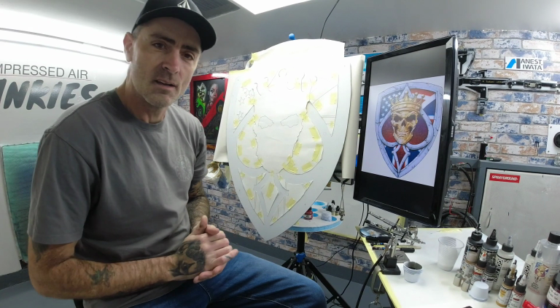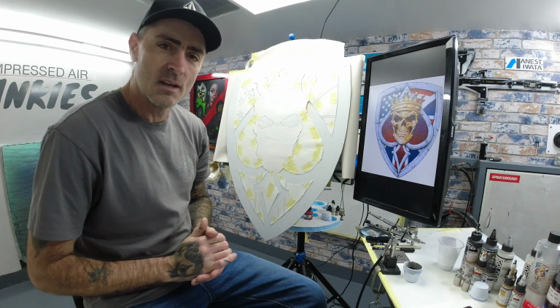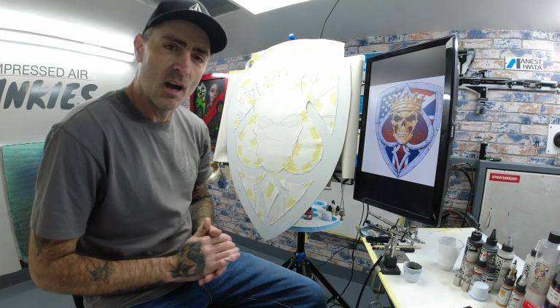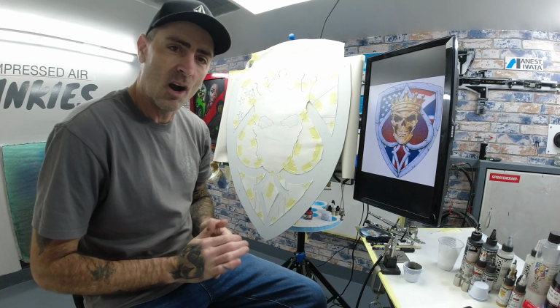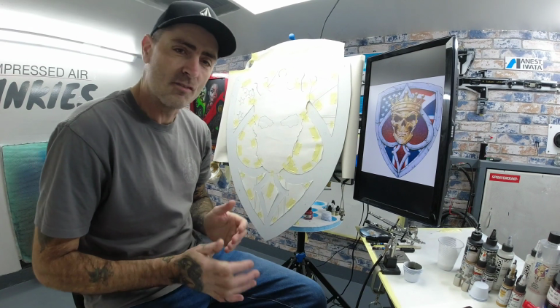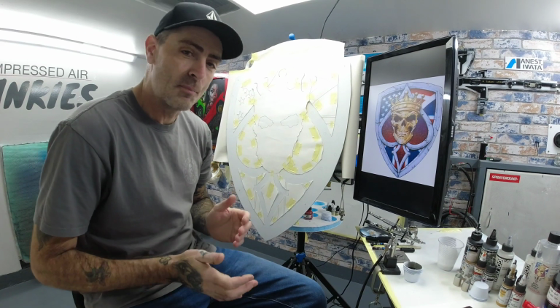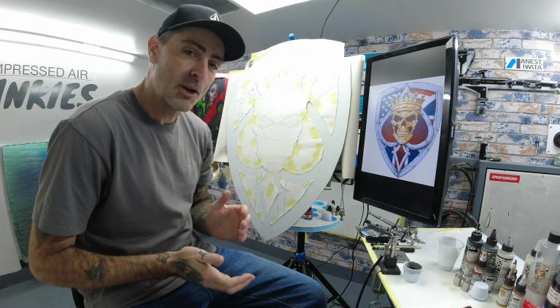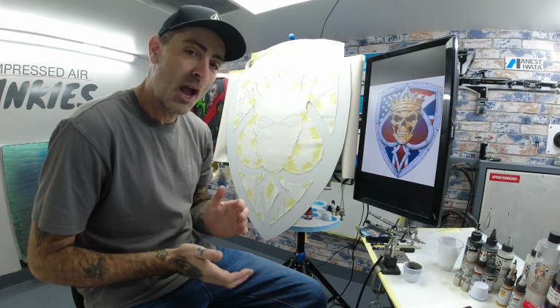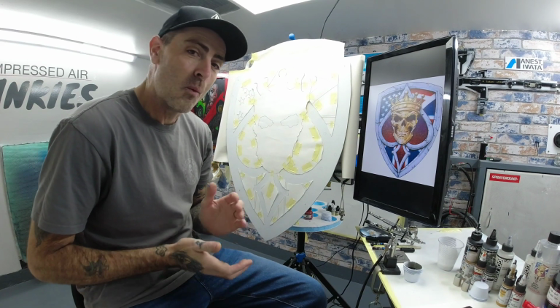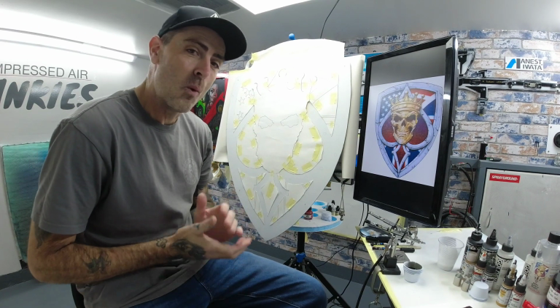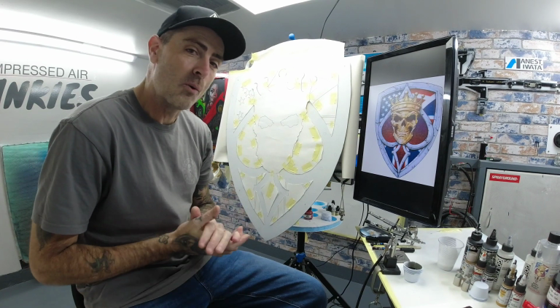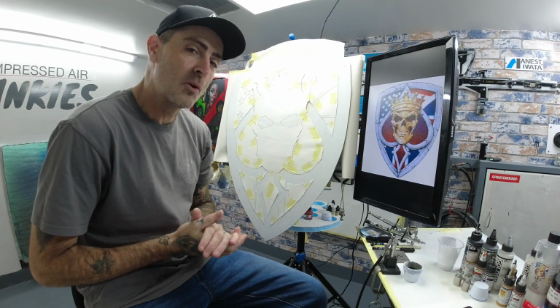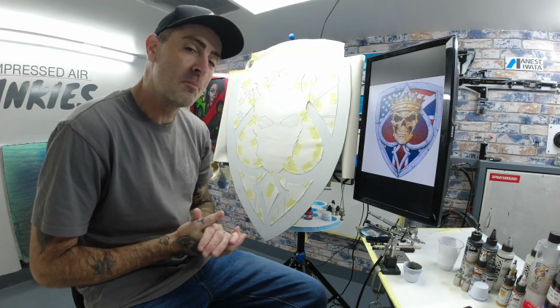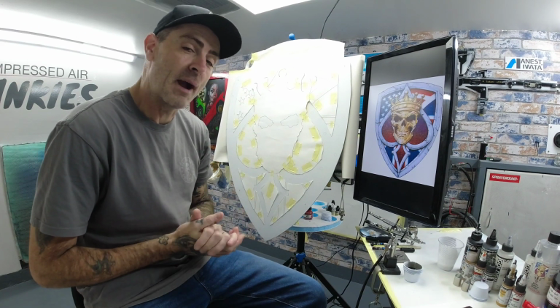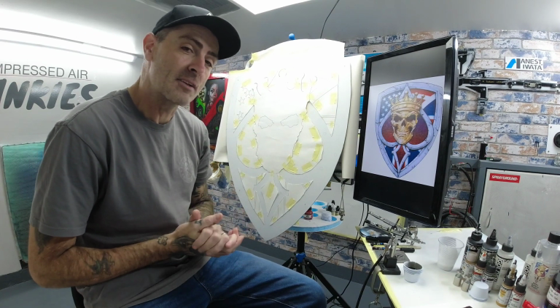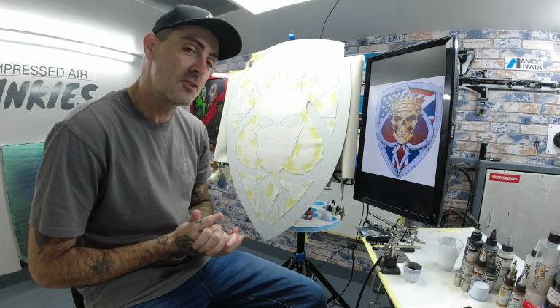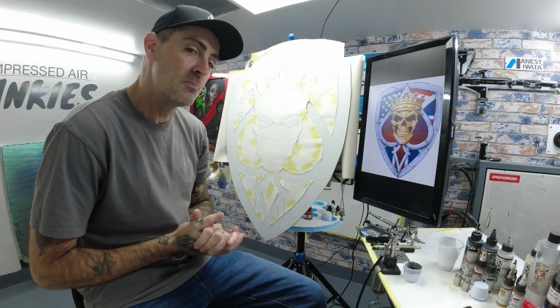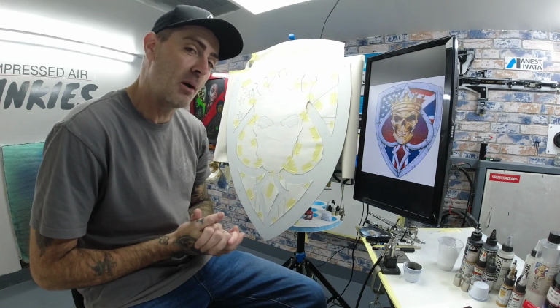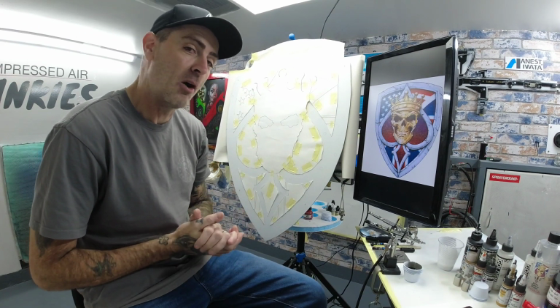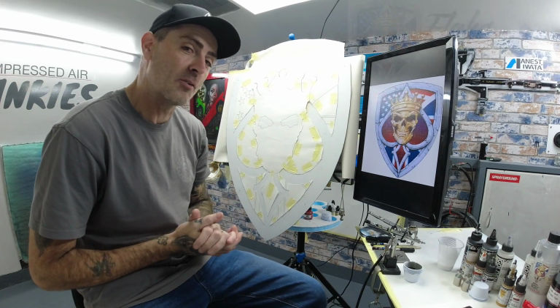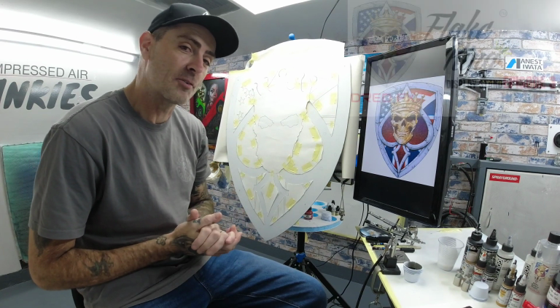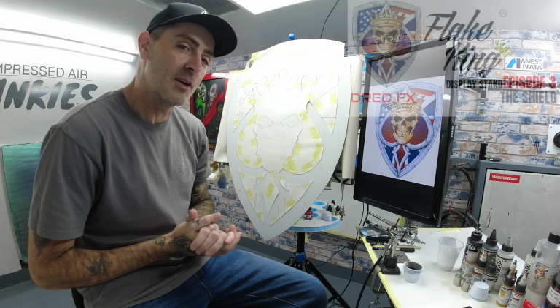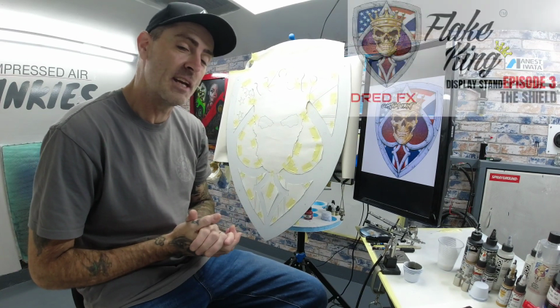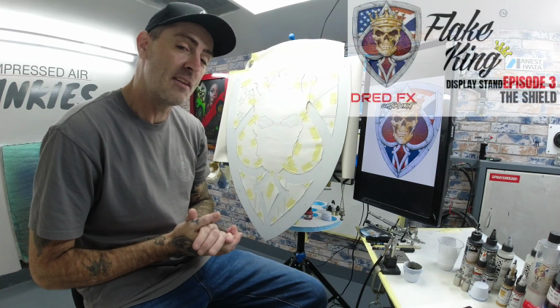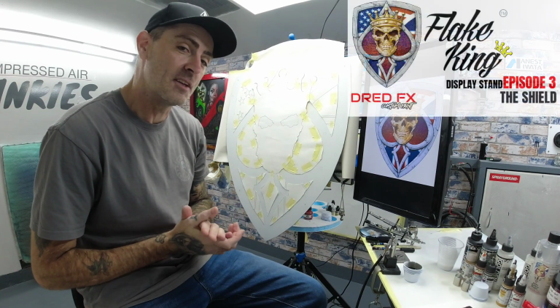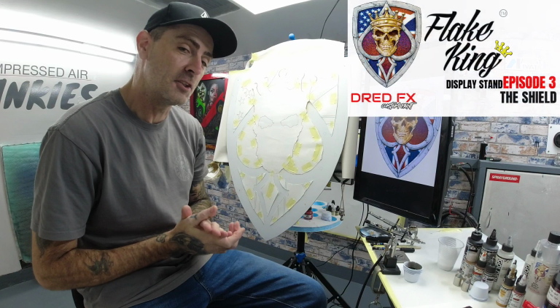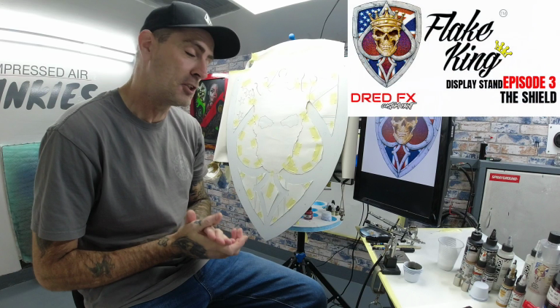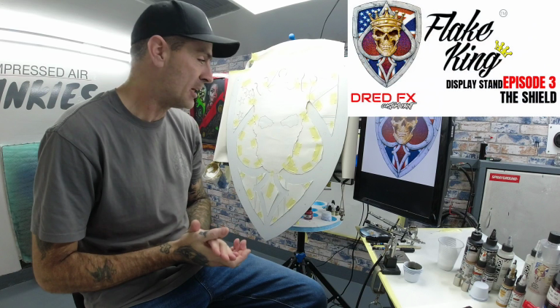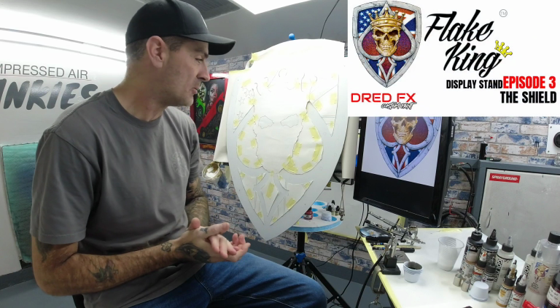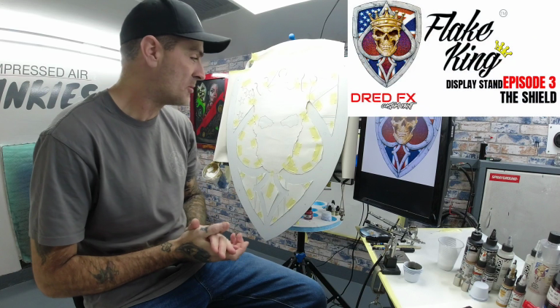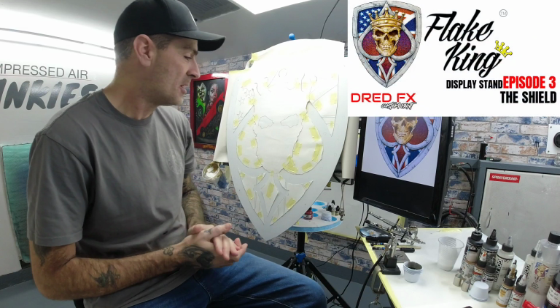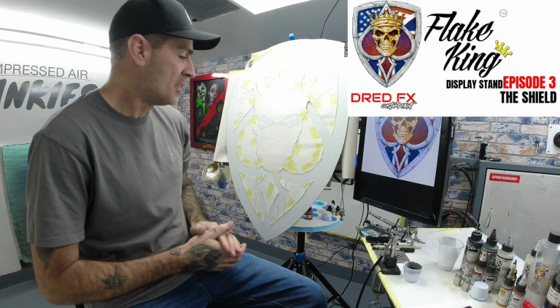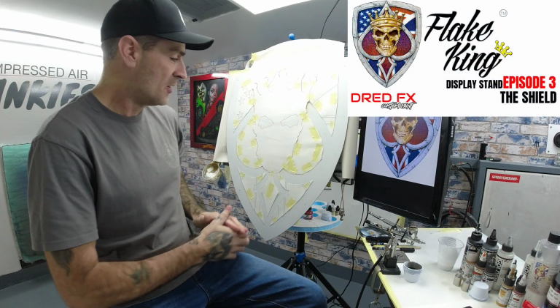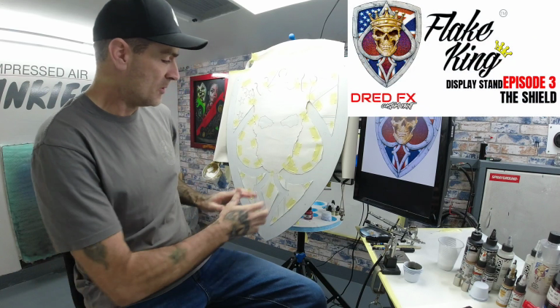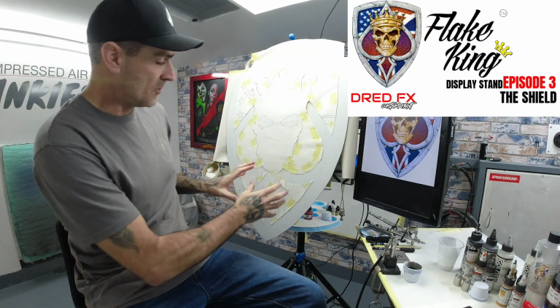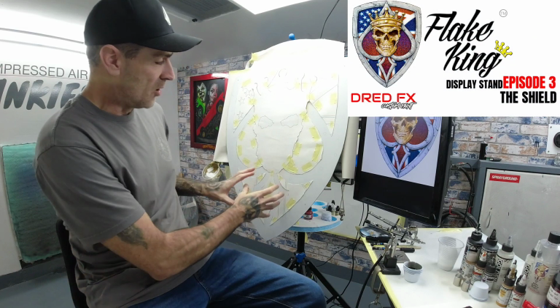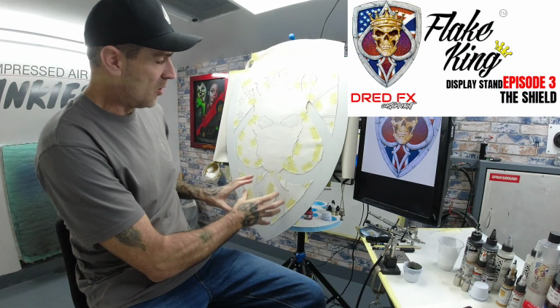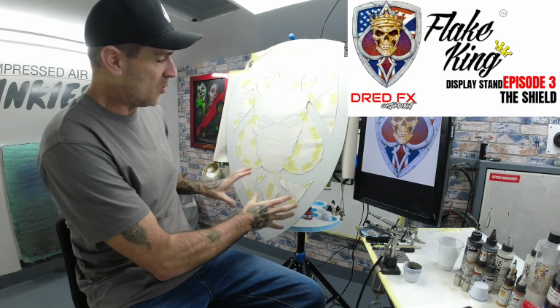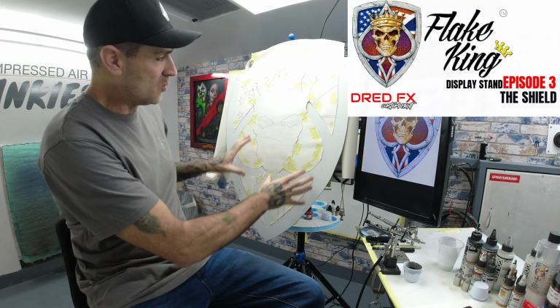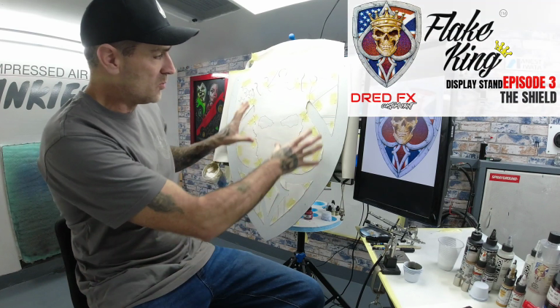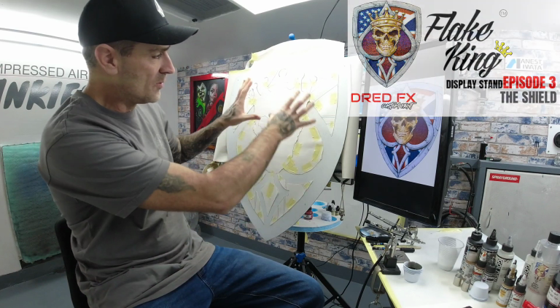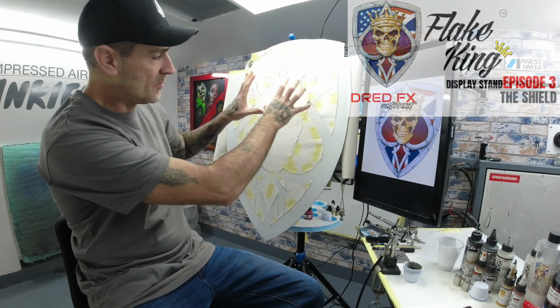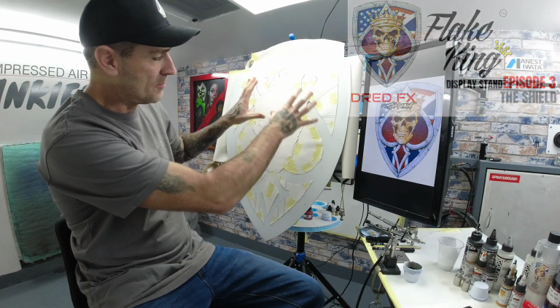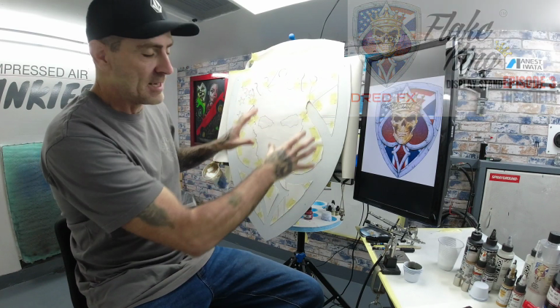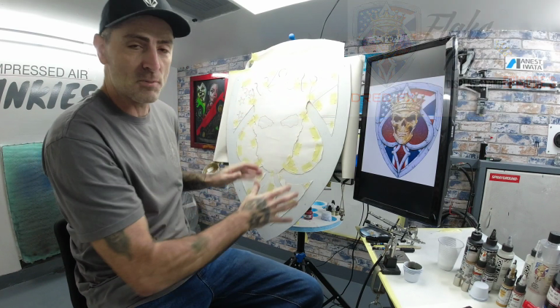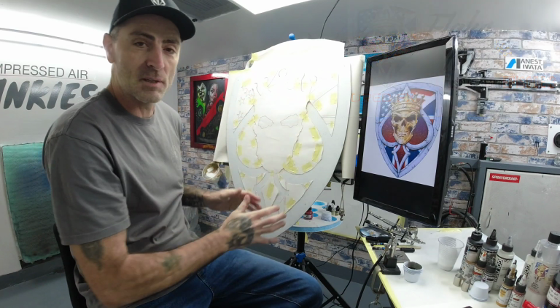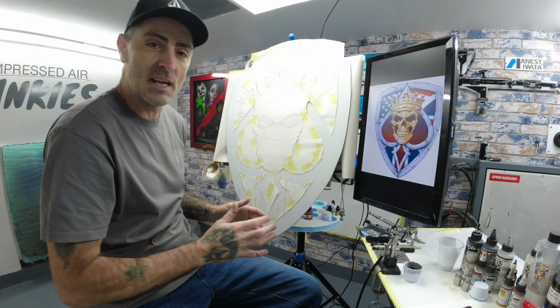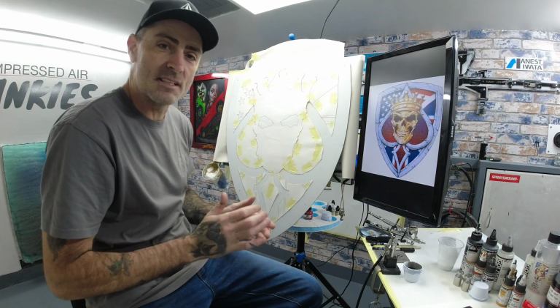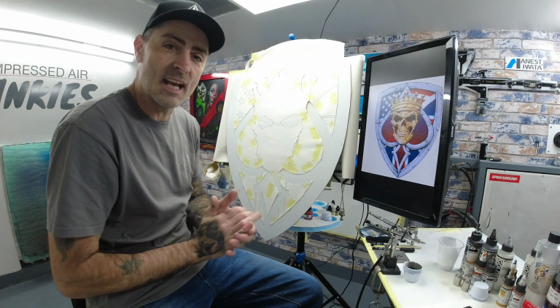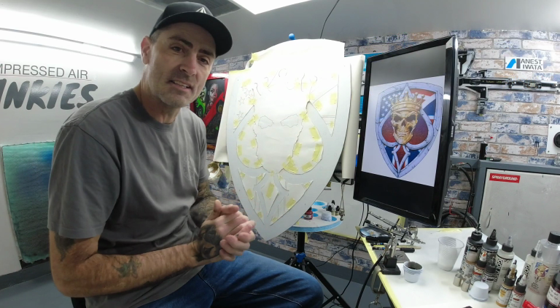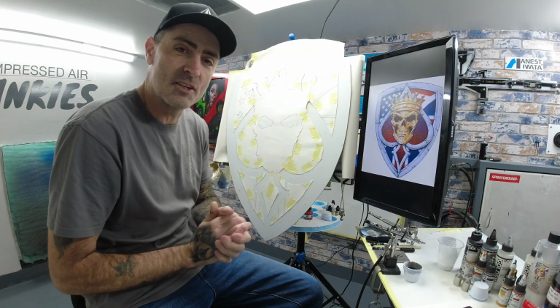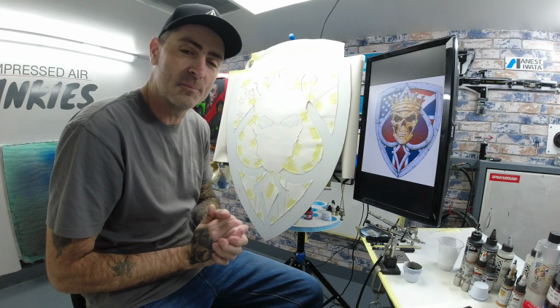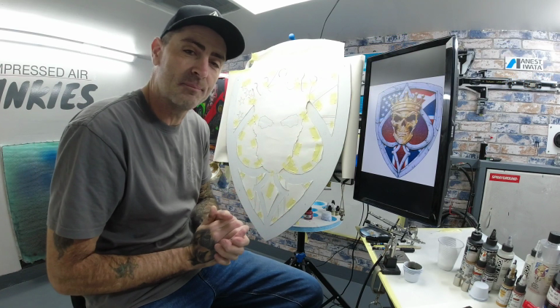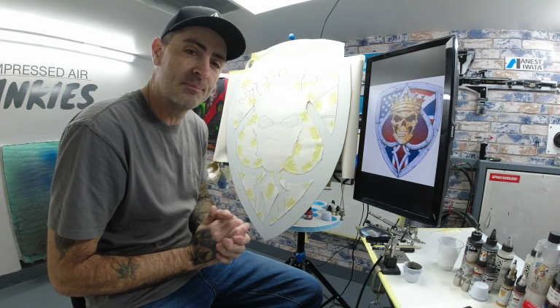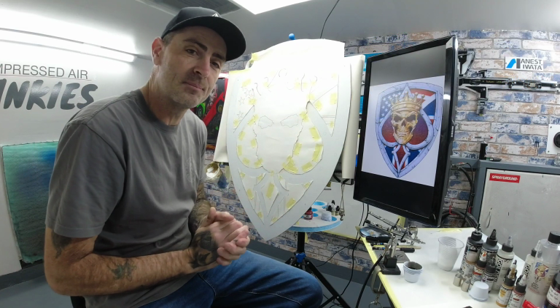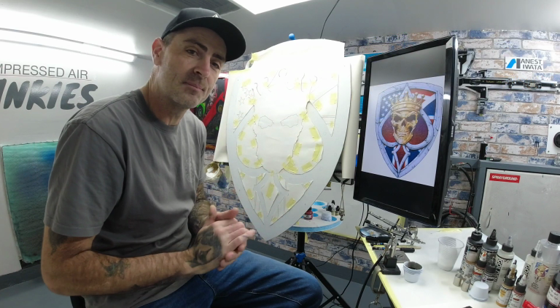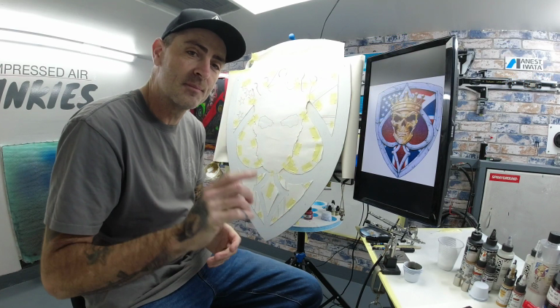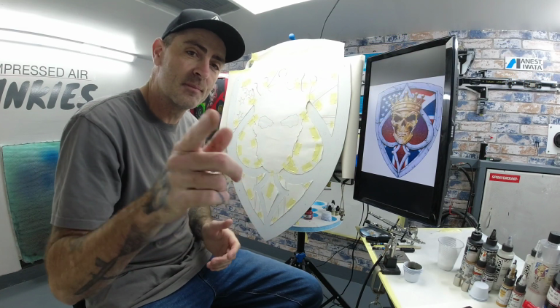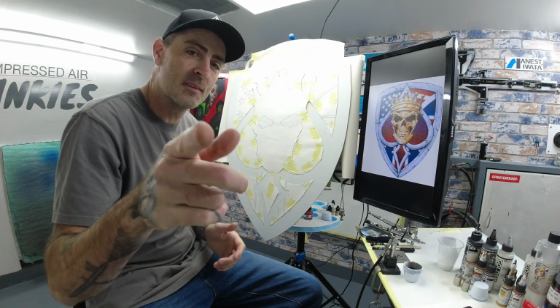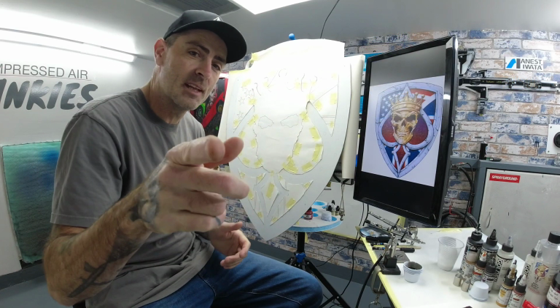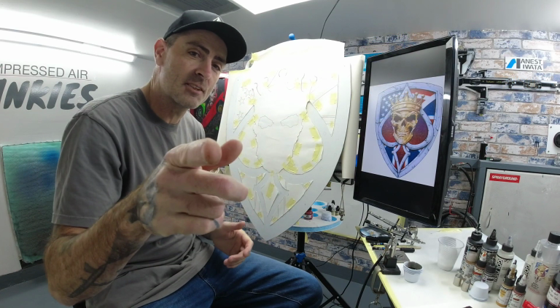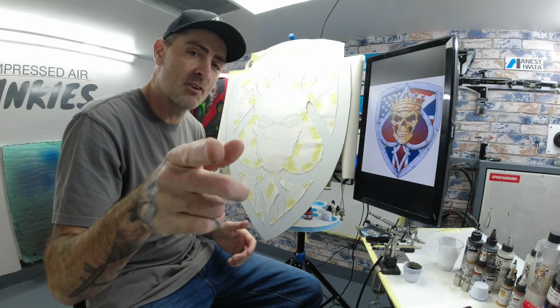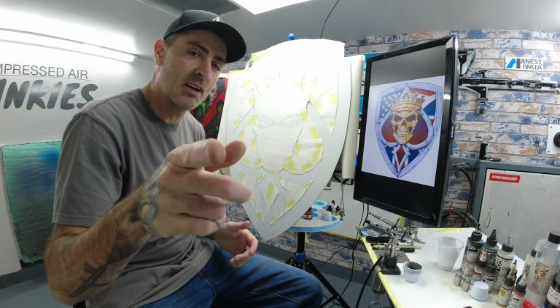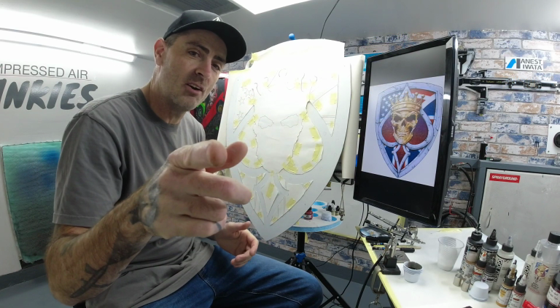Hi everybody, welcome back to part three — the shield. We've got all the bits we need set up, let's crack on.